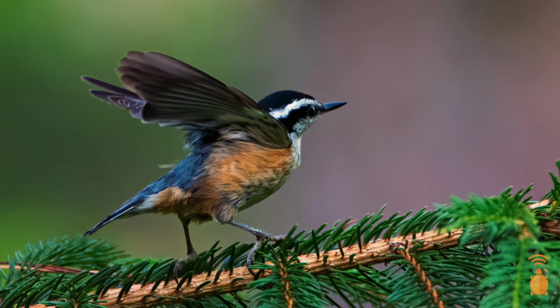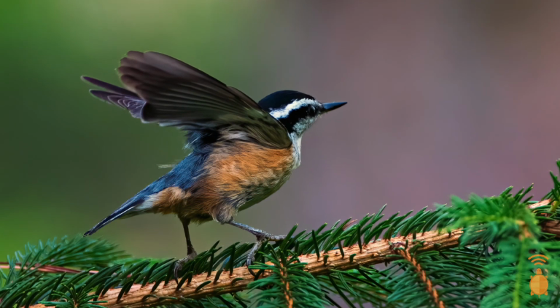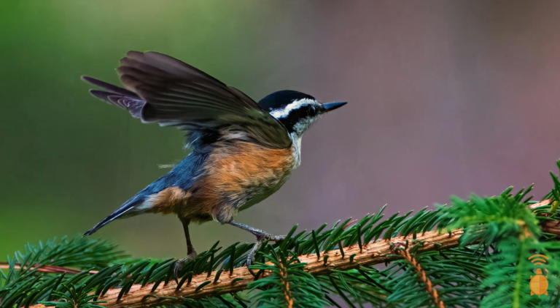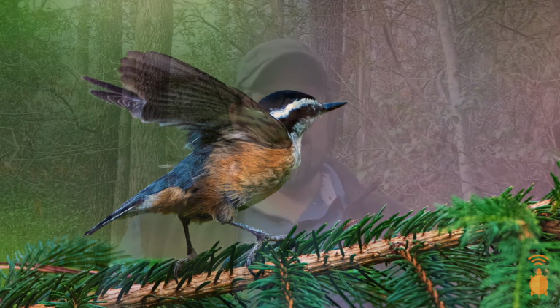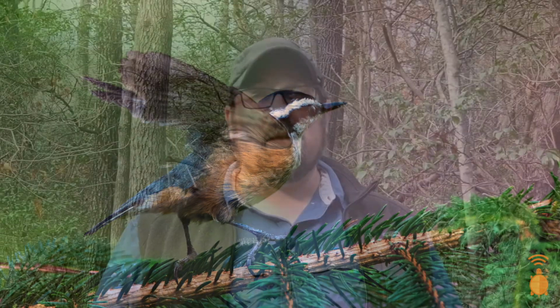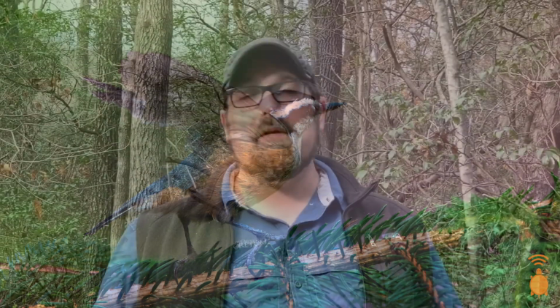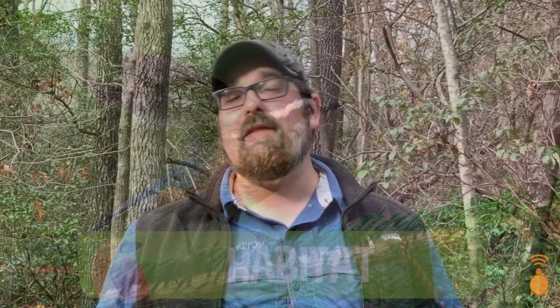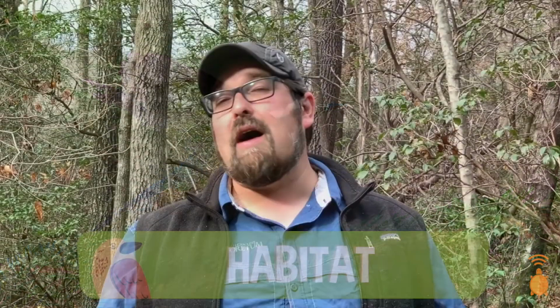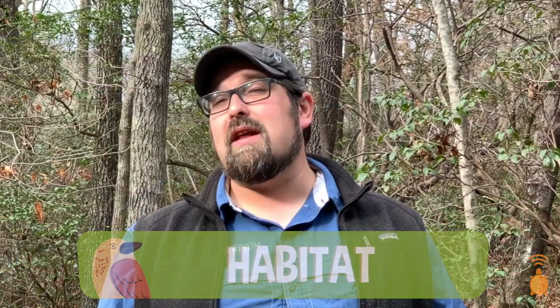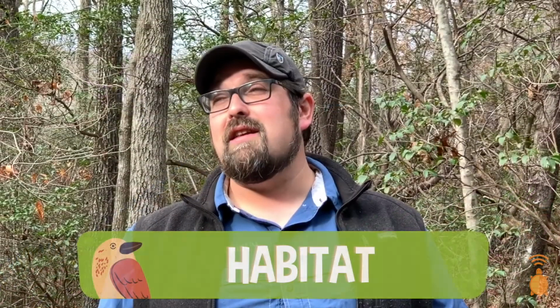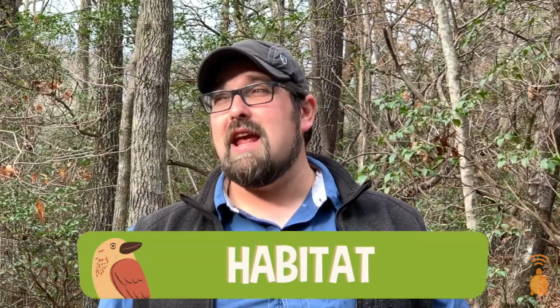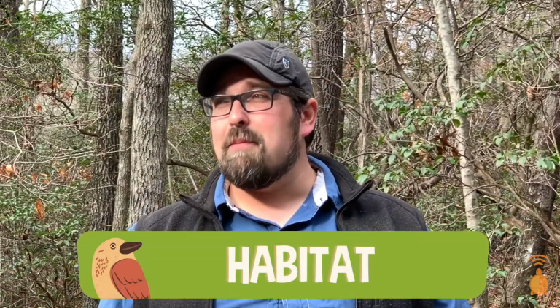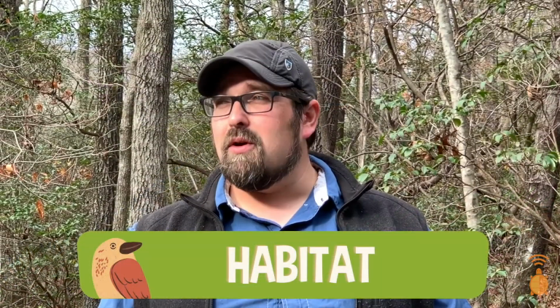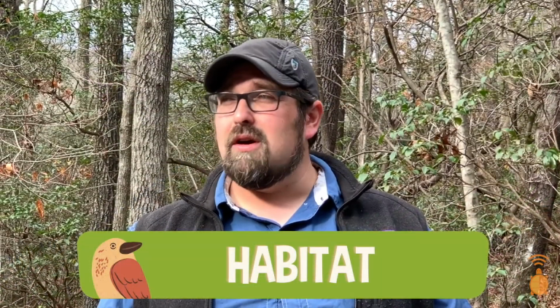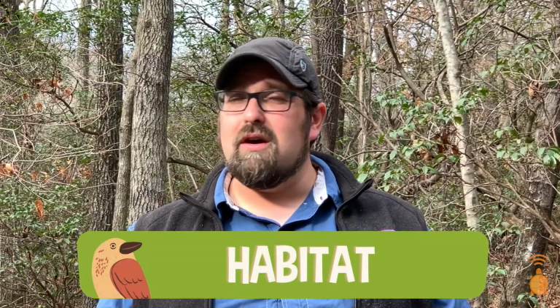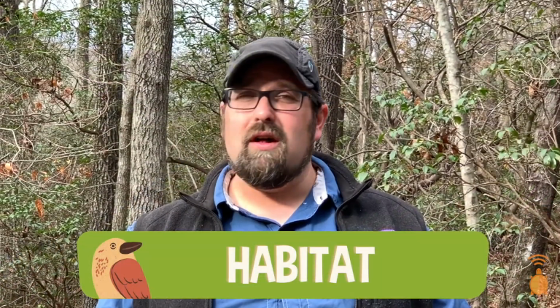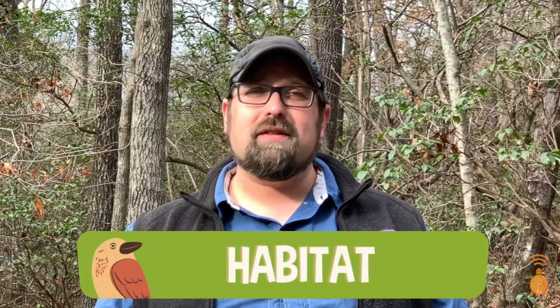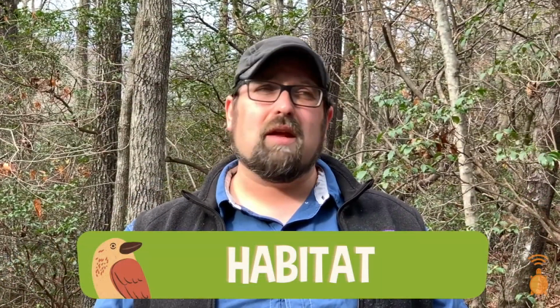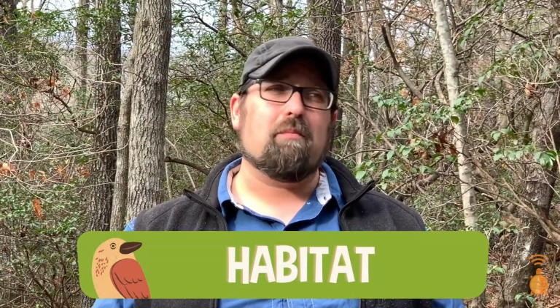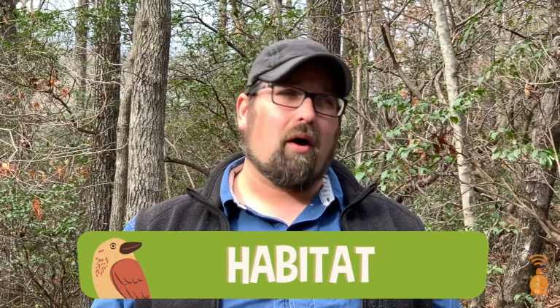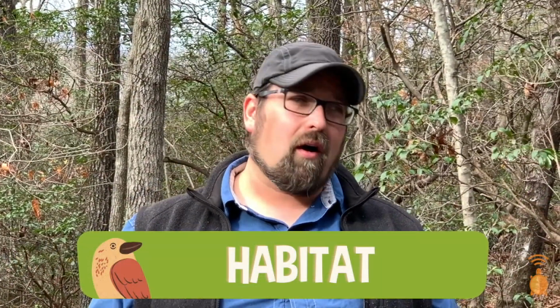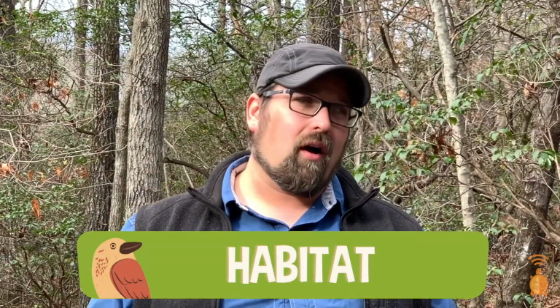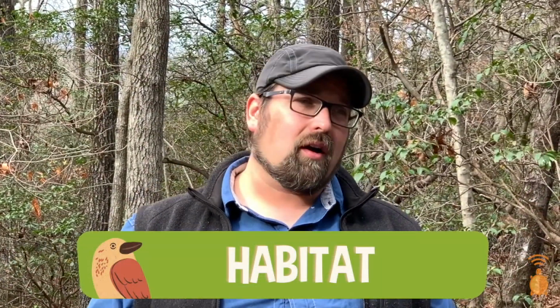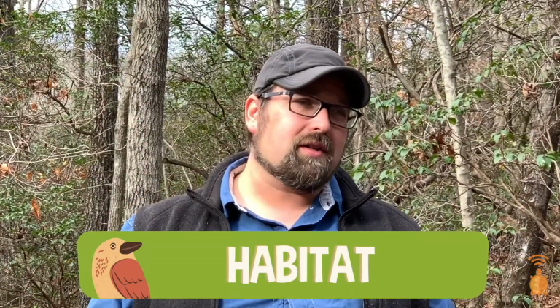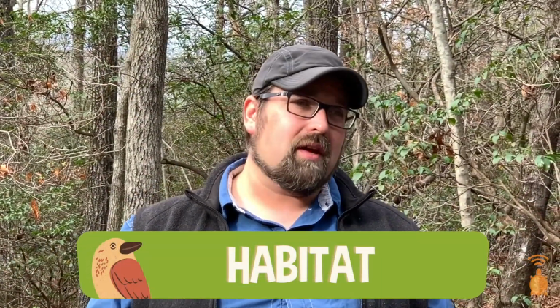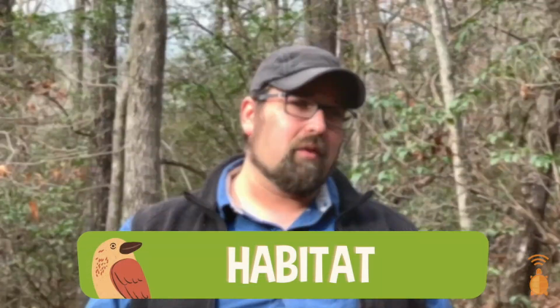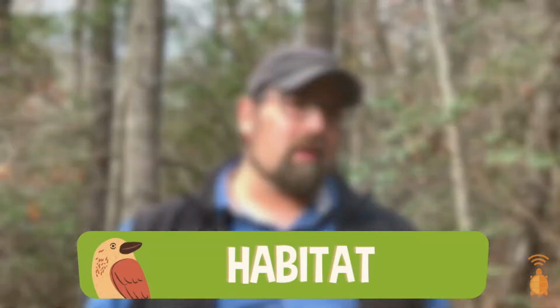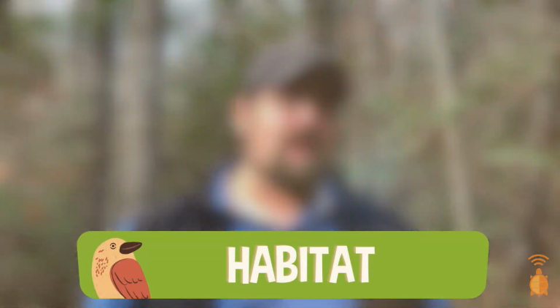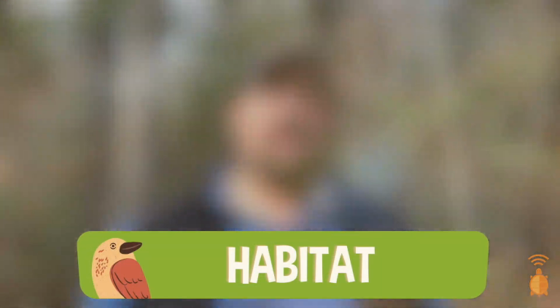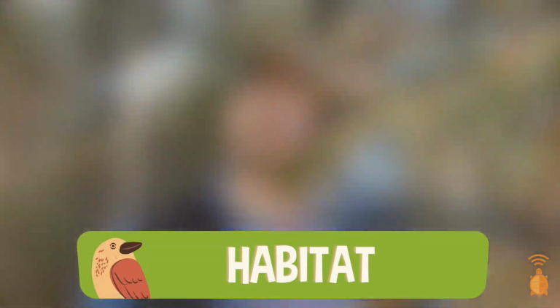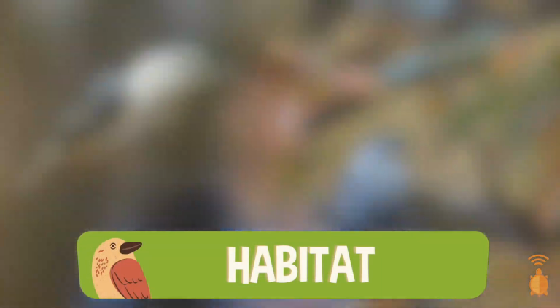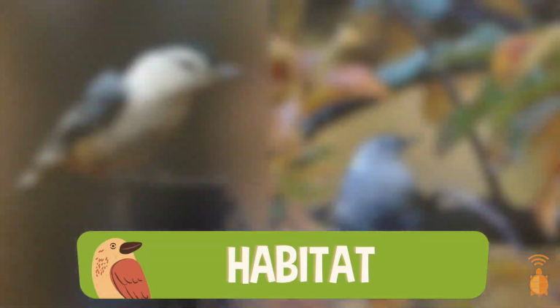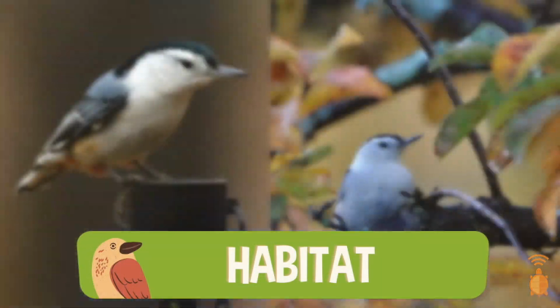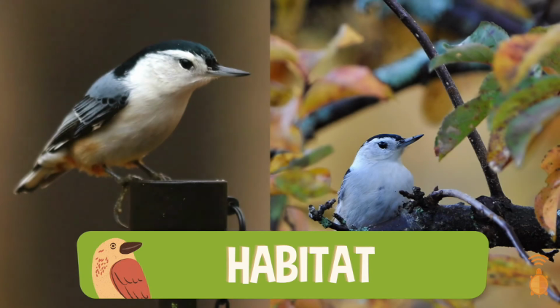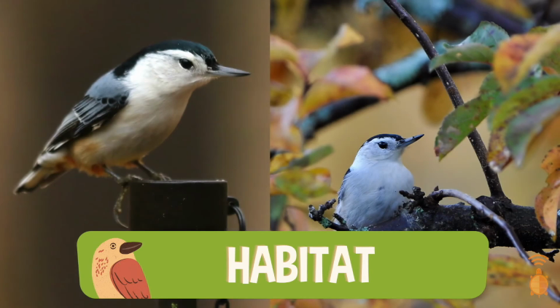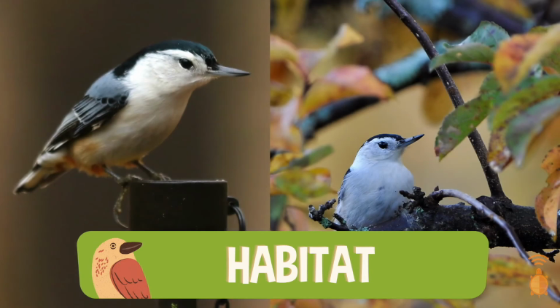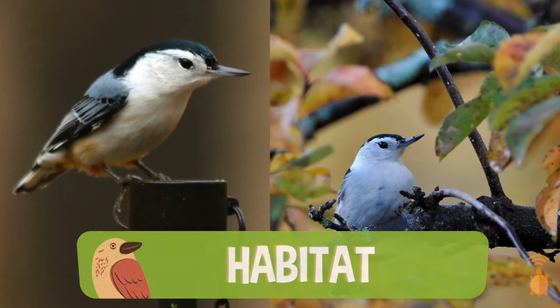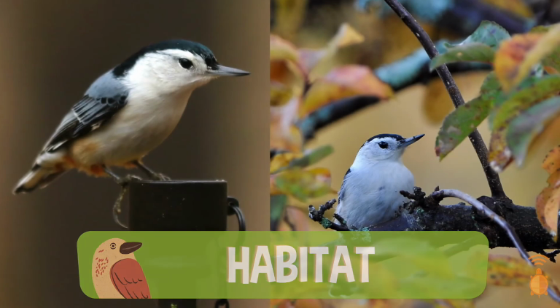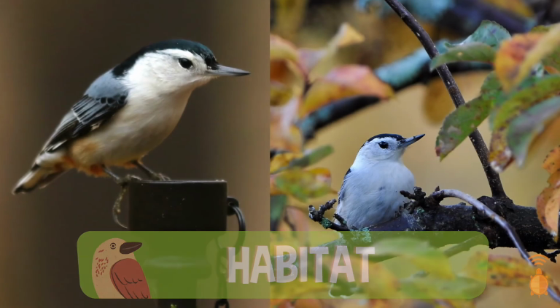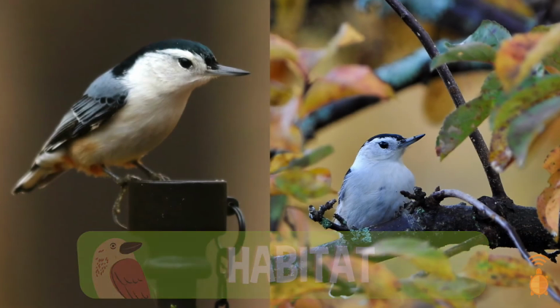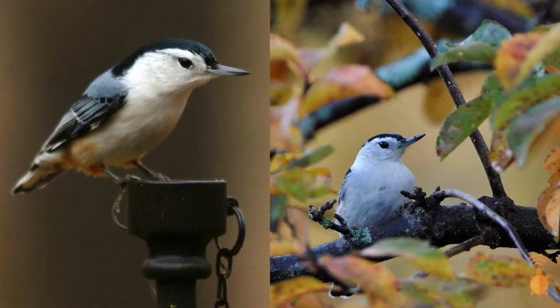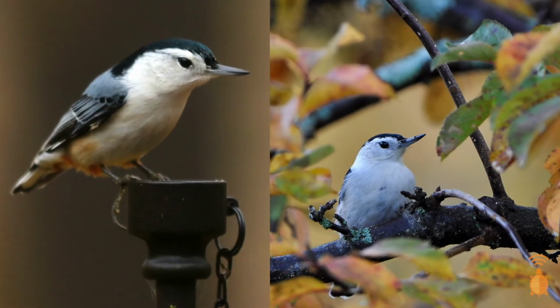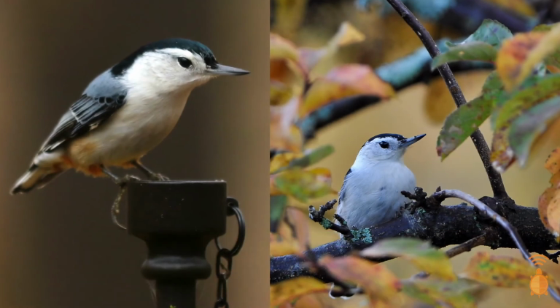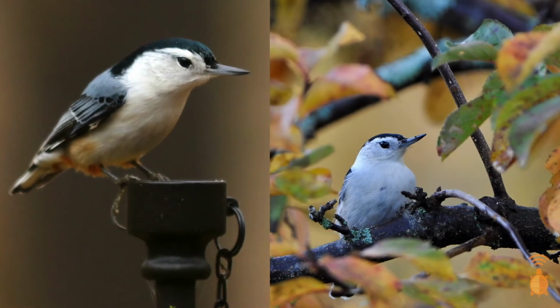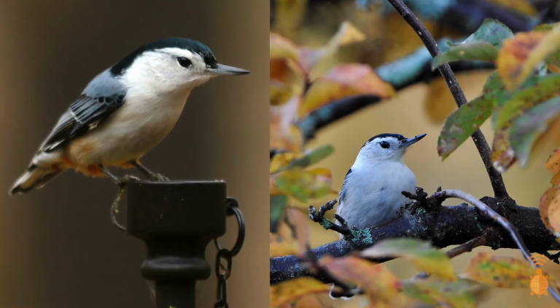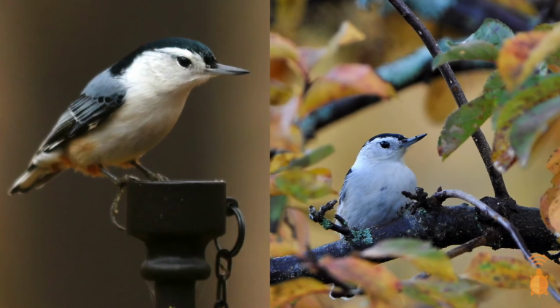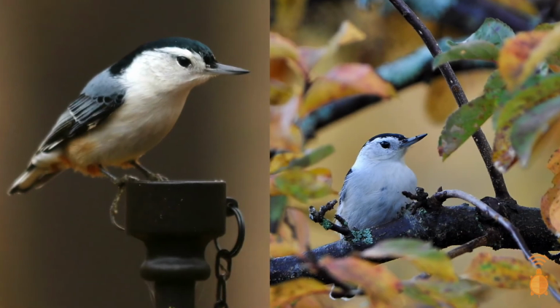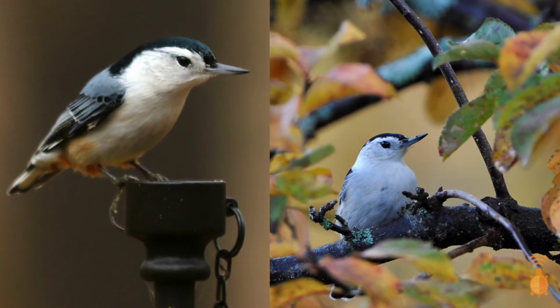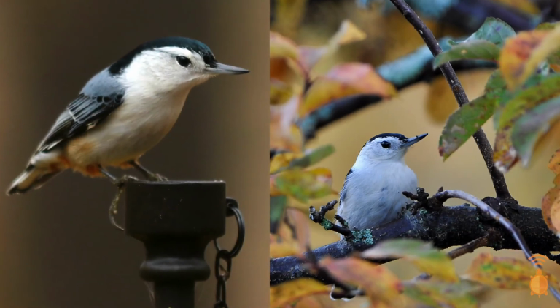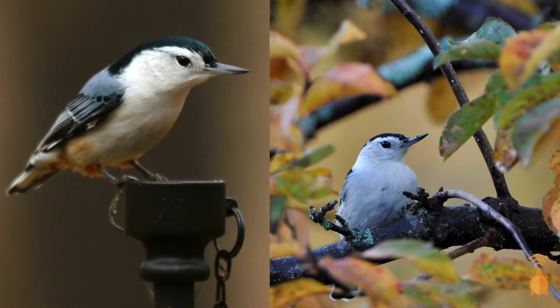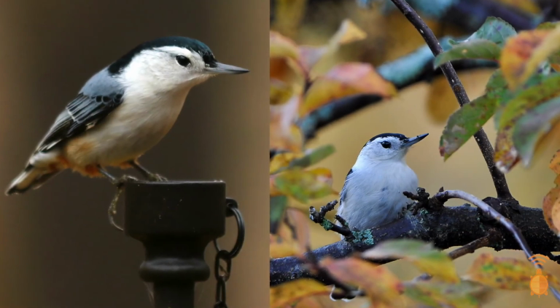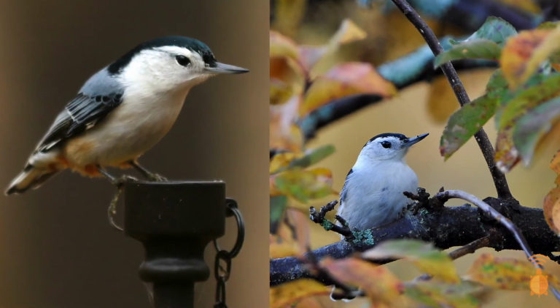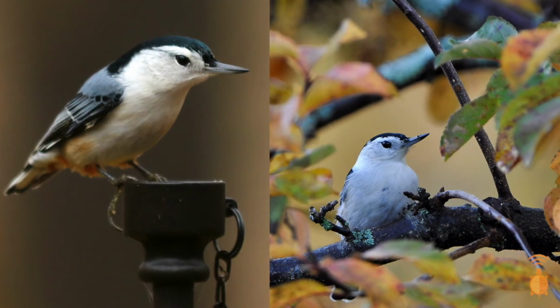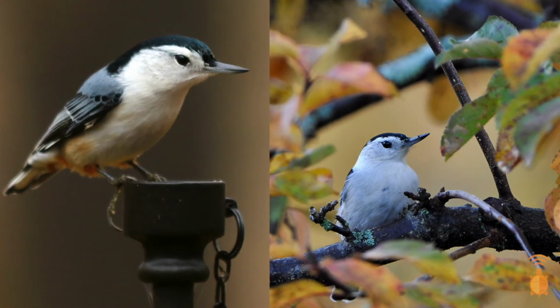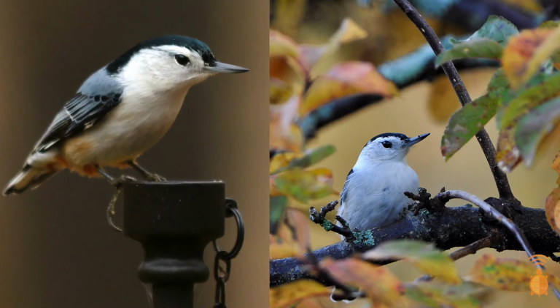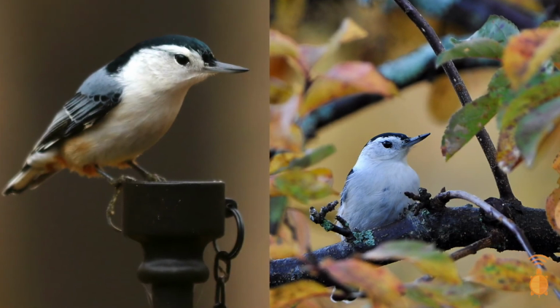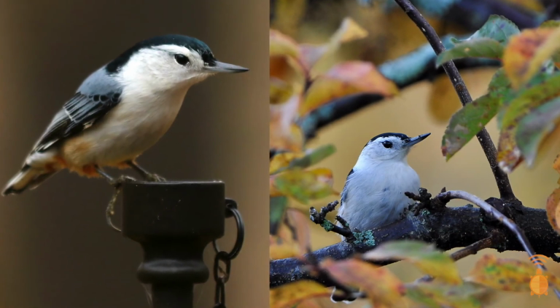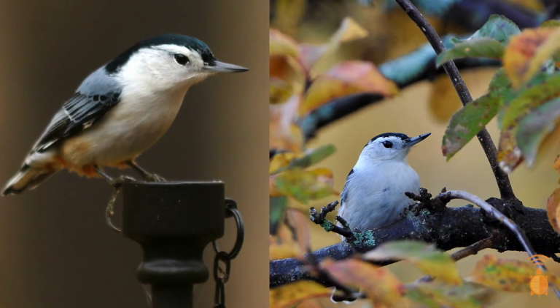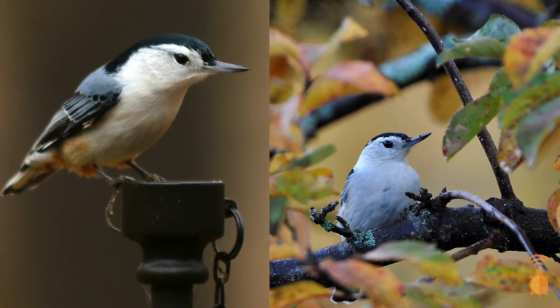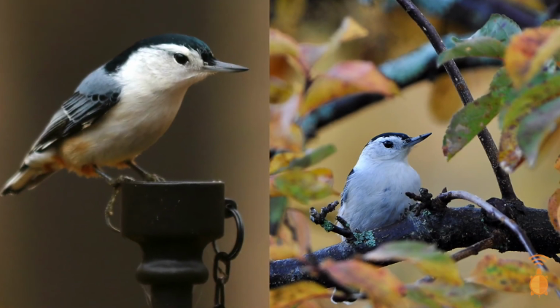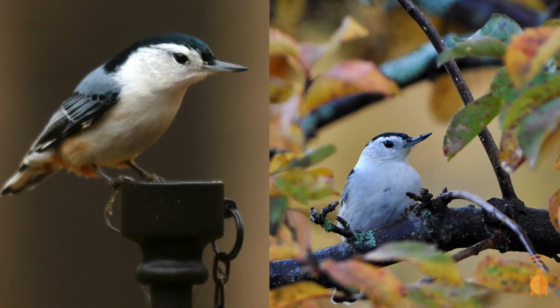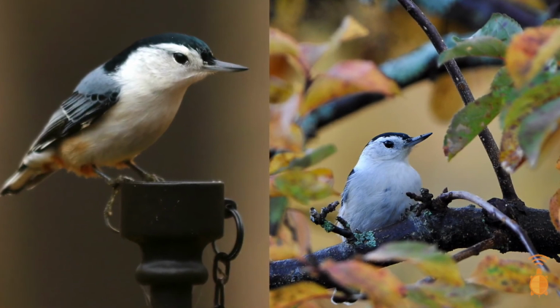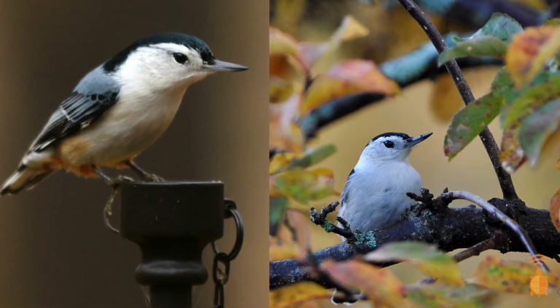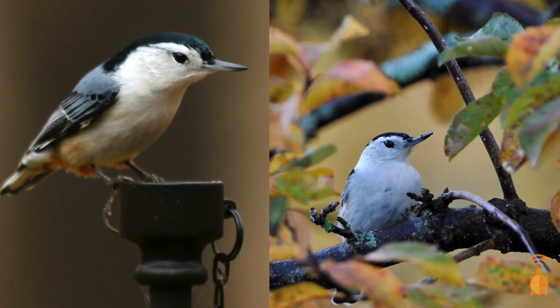They can be found in neighborhoods, in parks, and really any woodland where you have some mature deciduous trees.